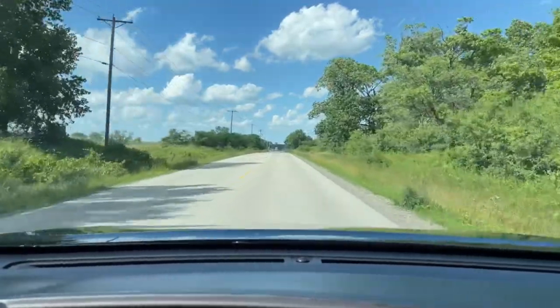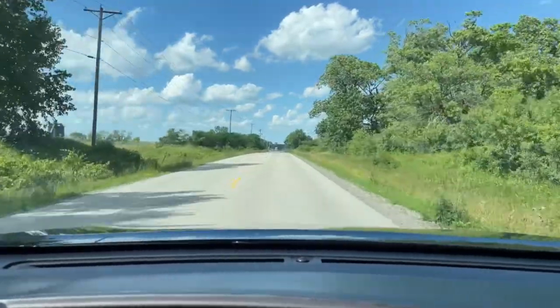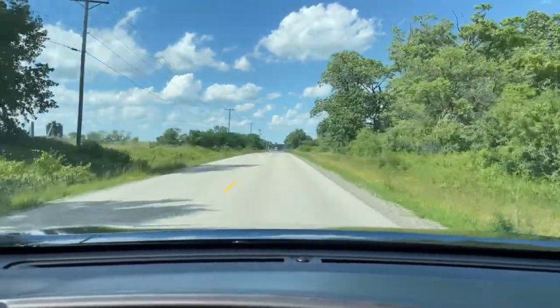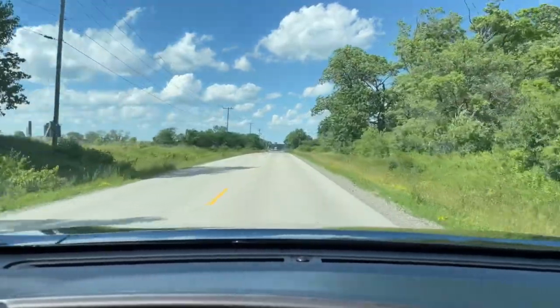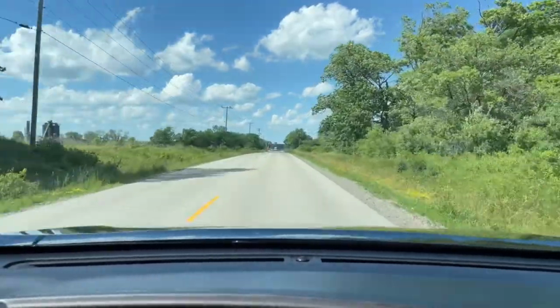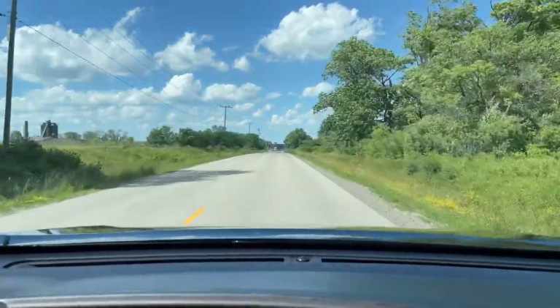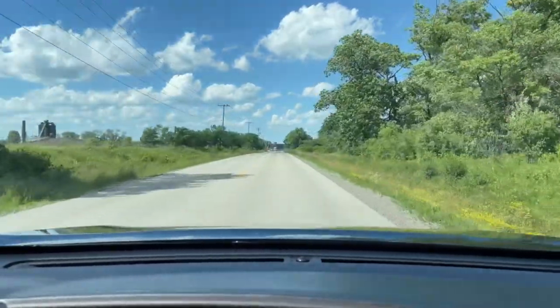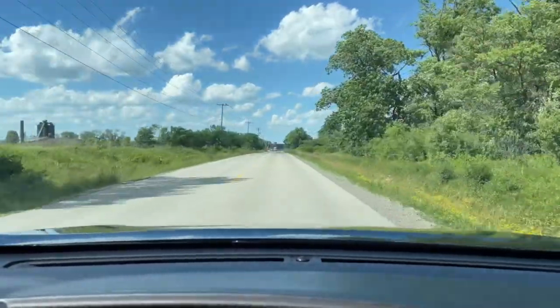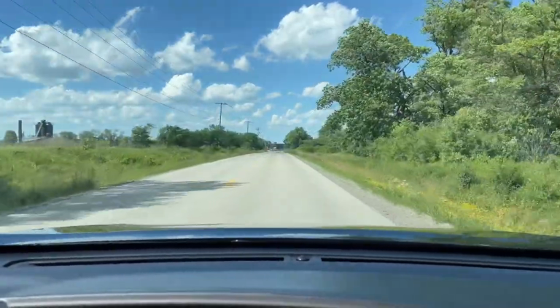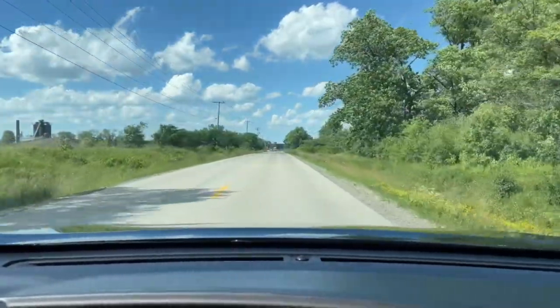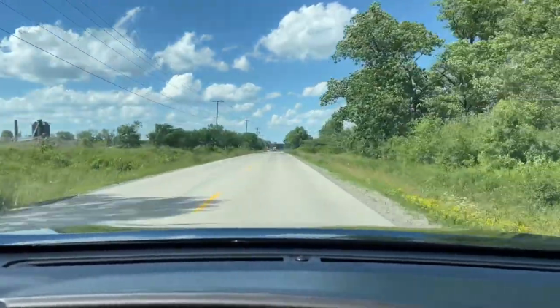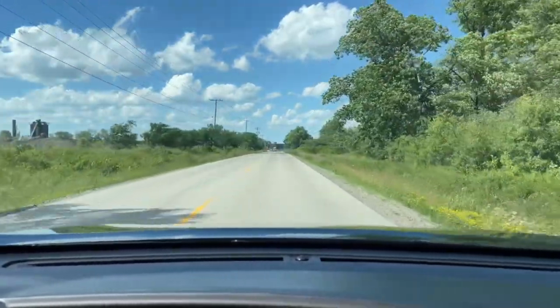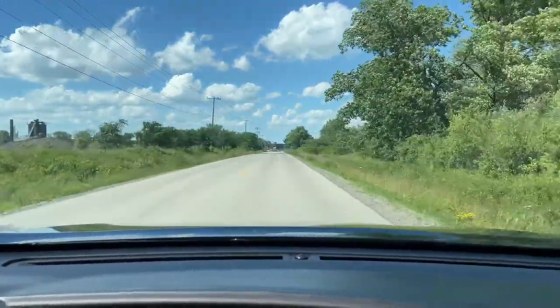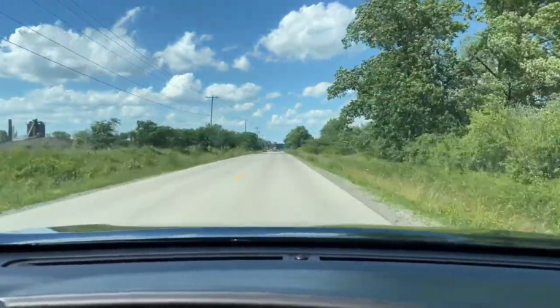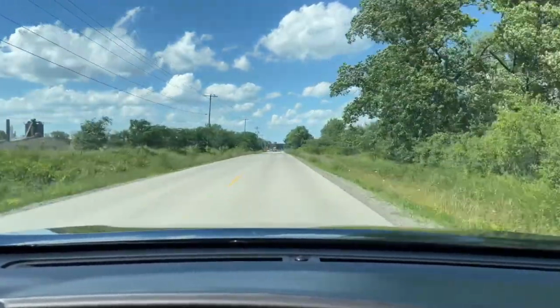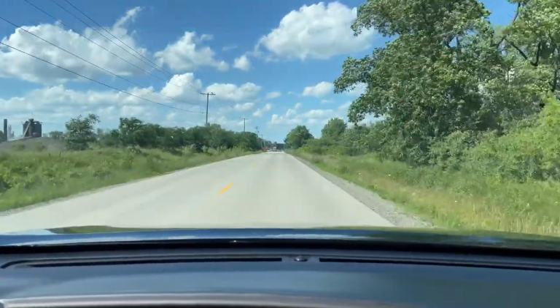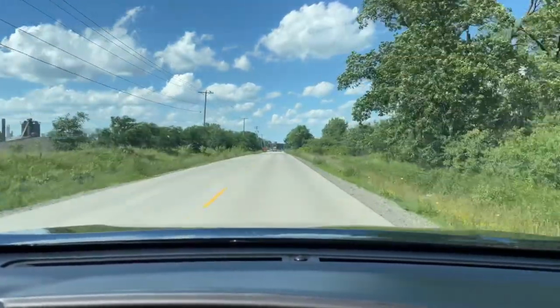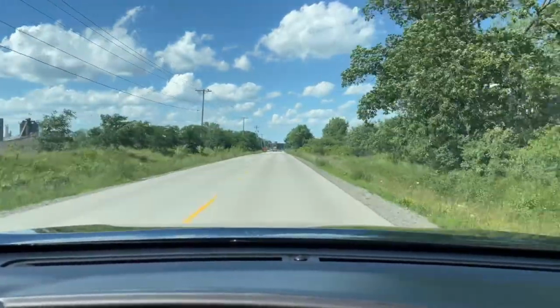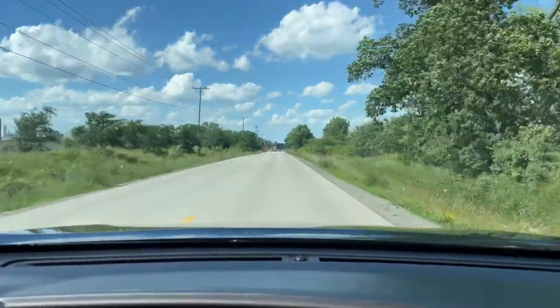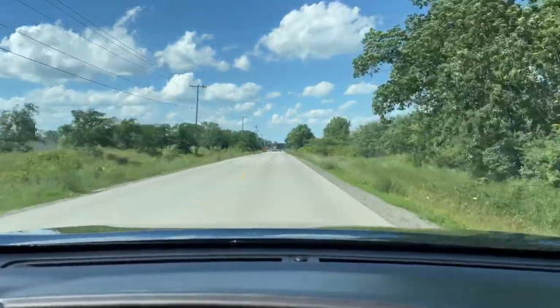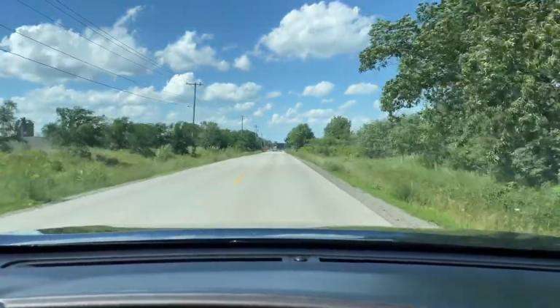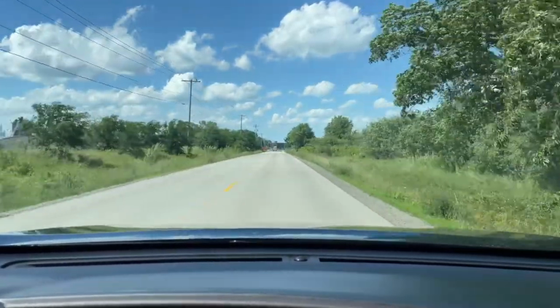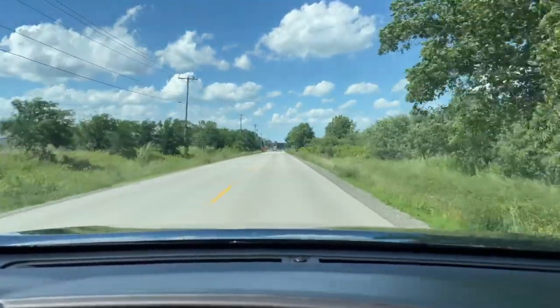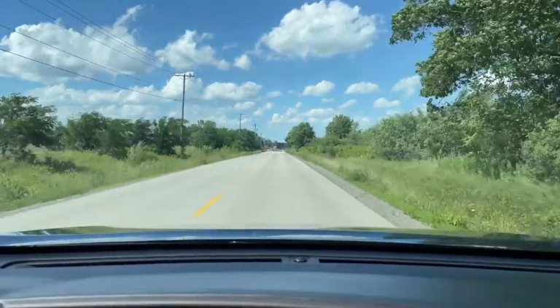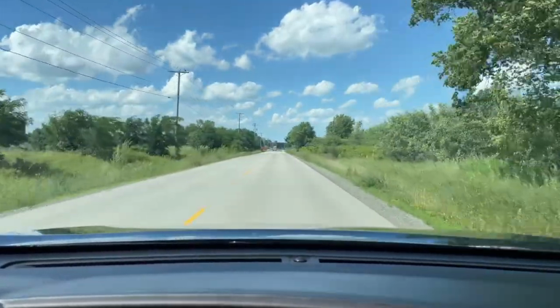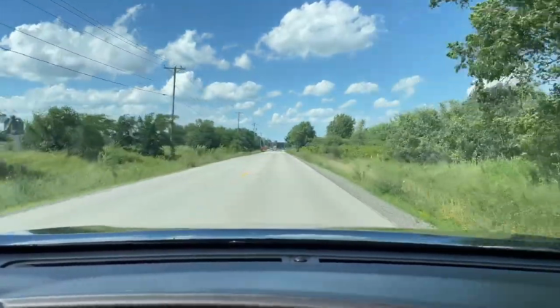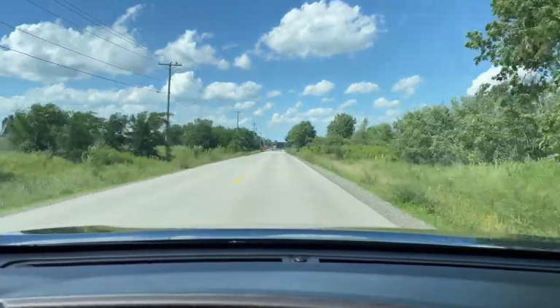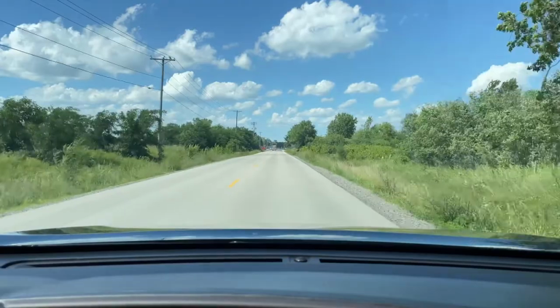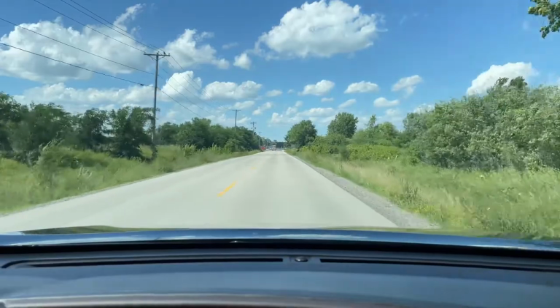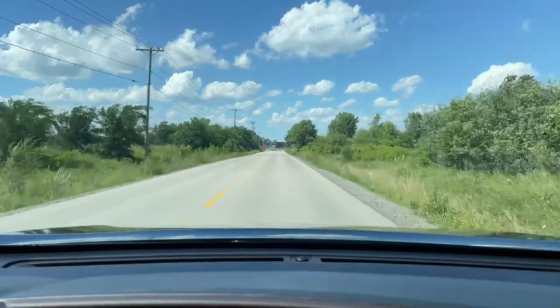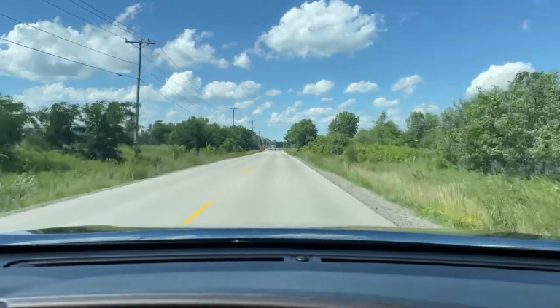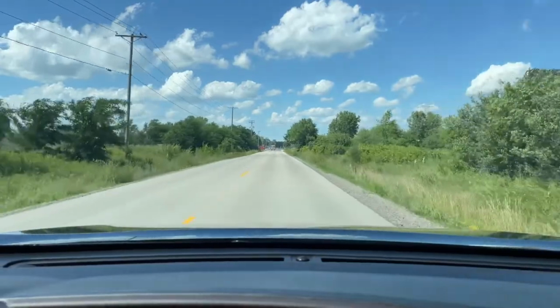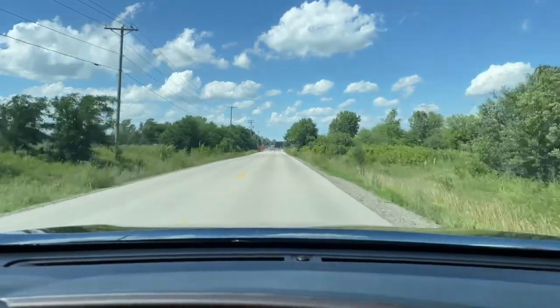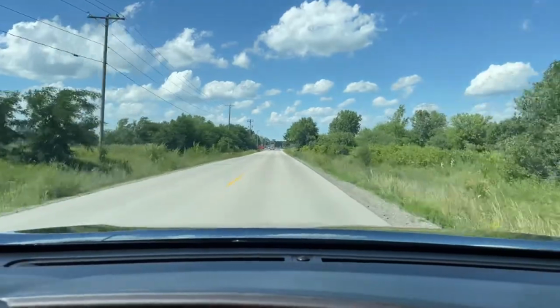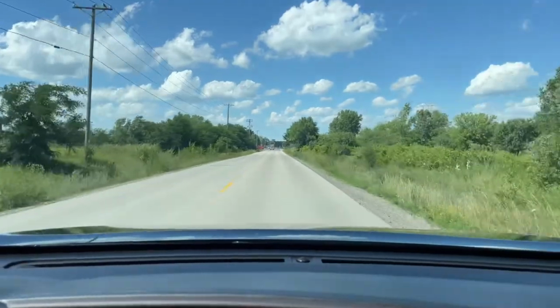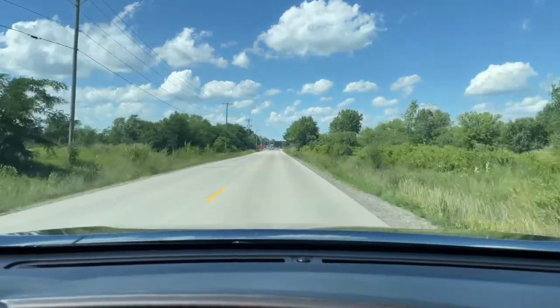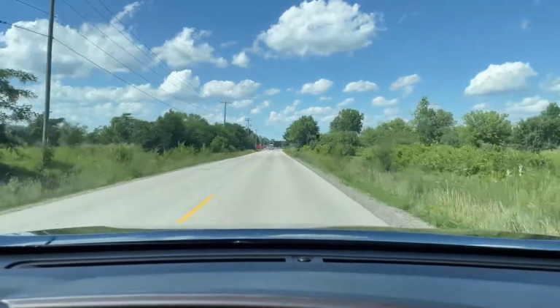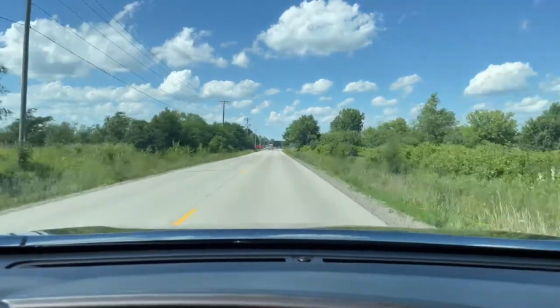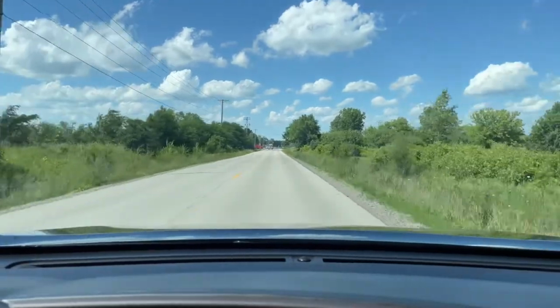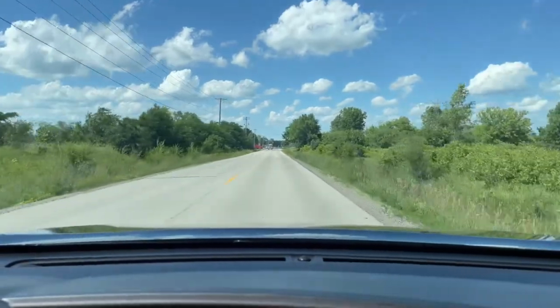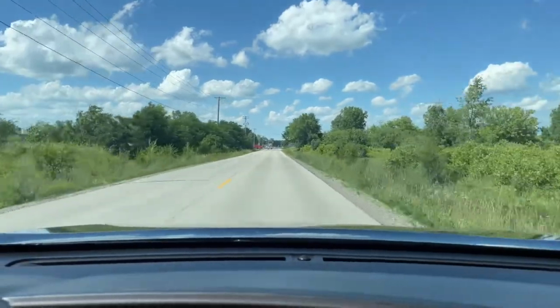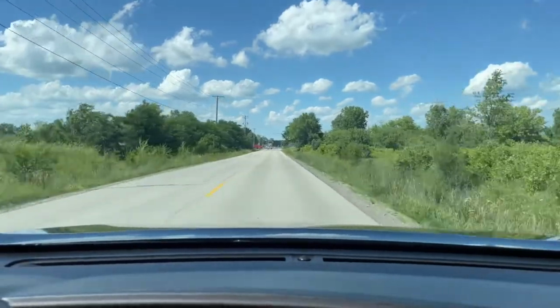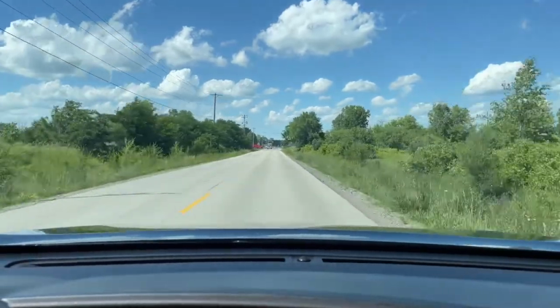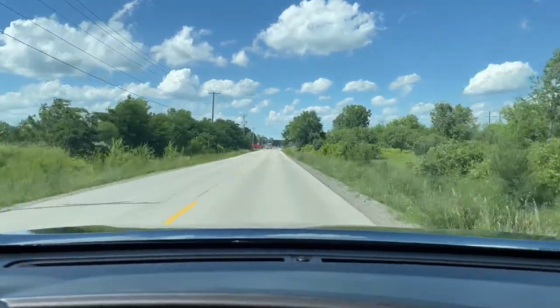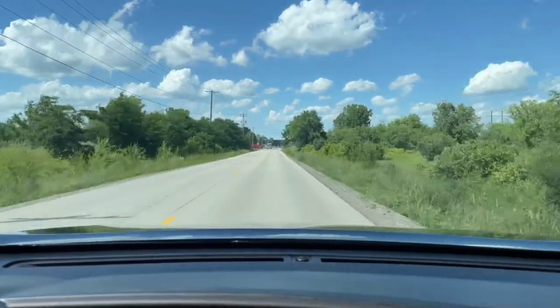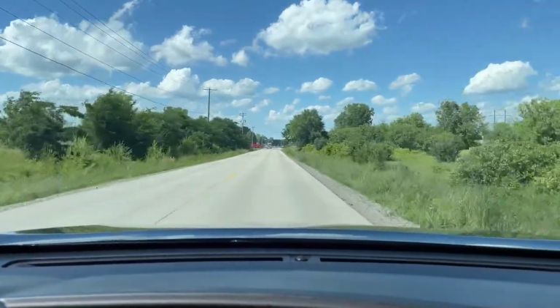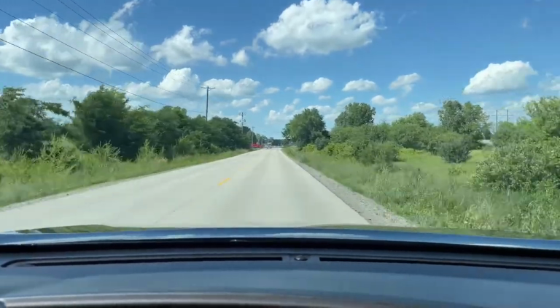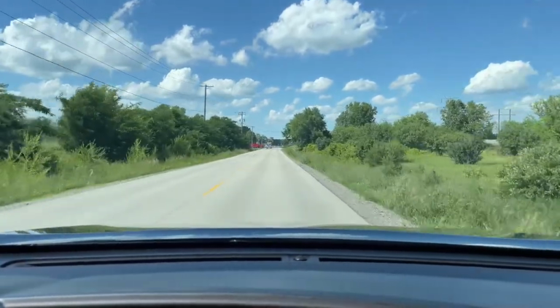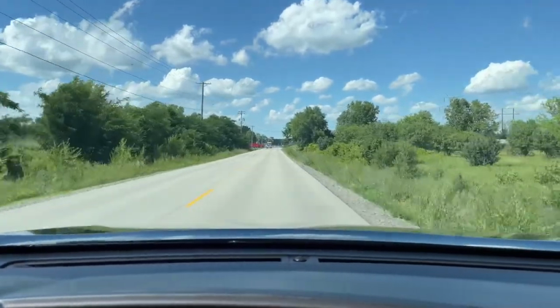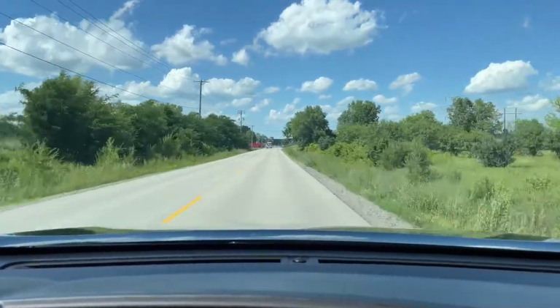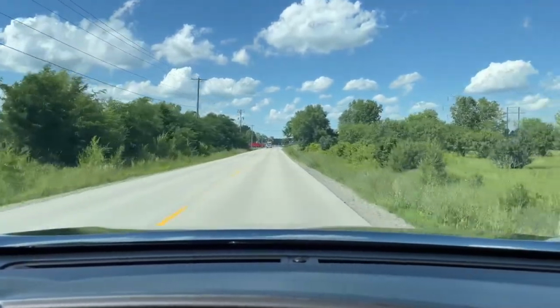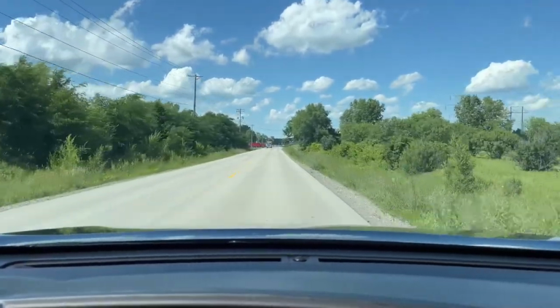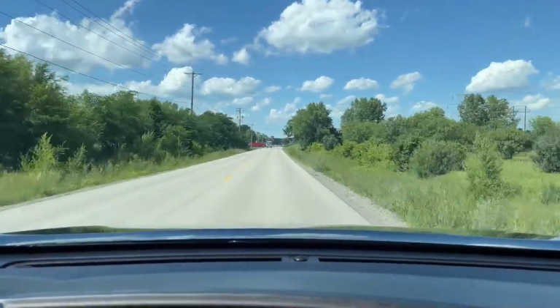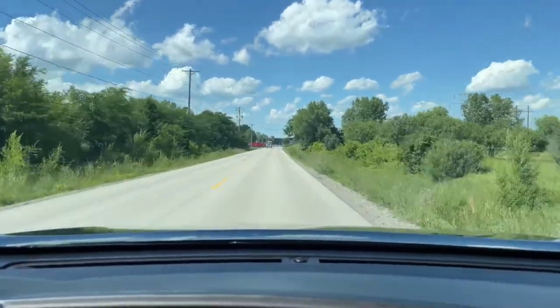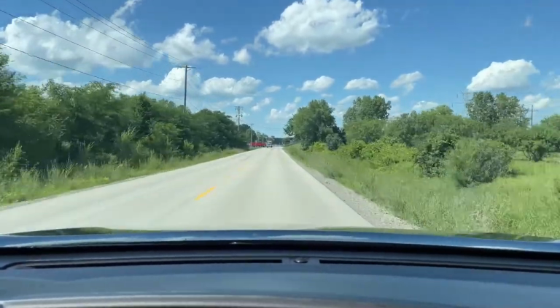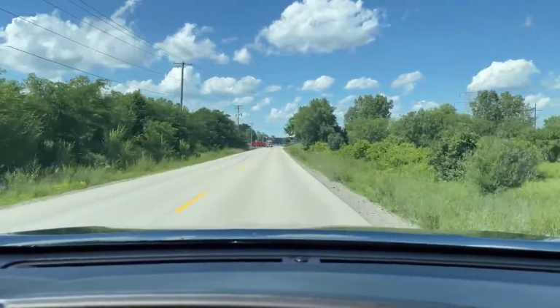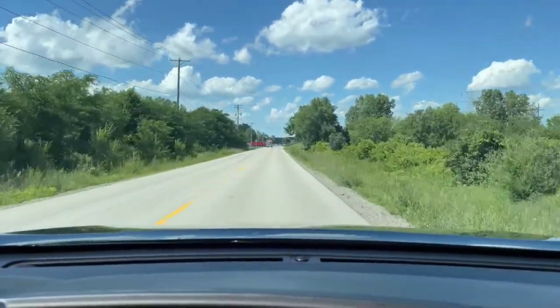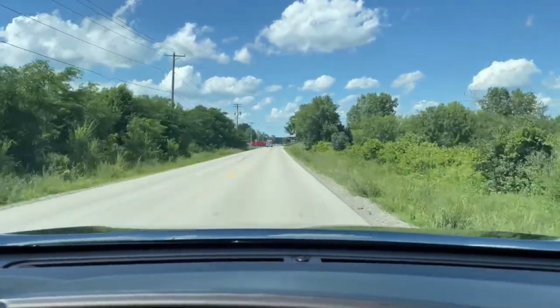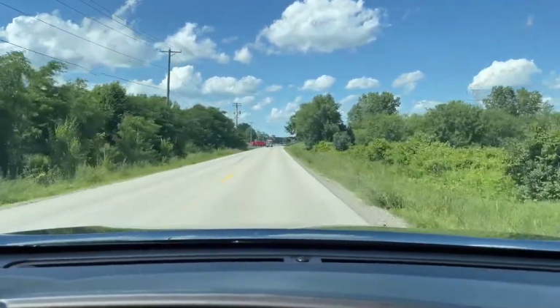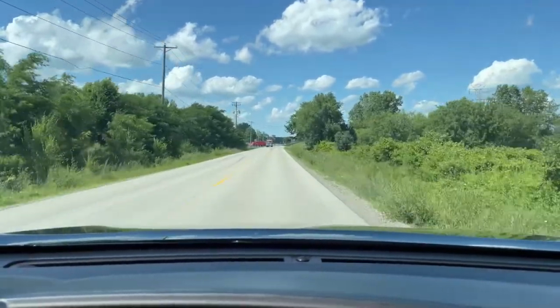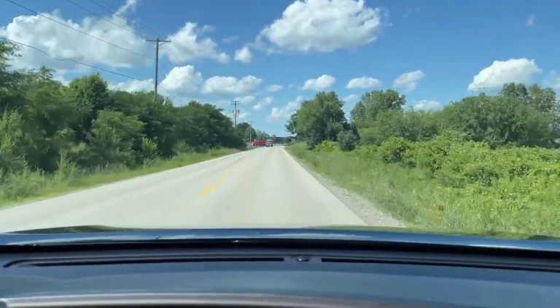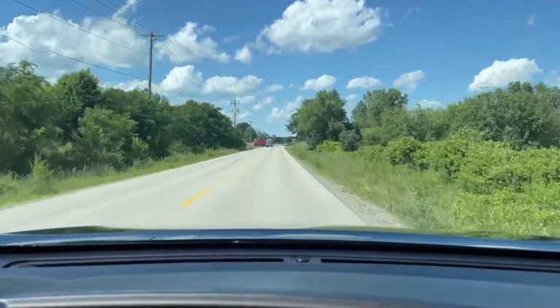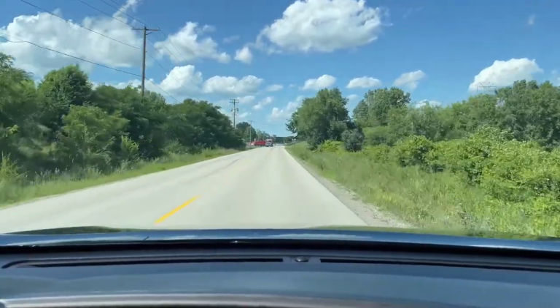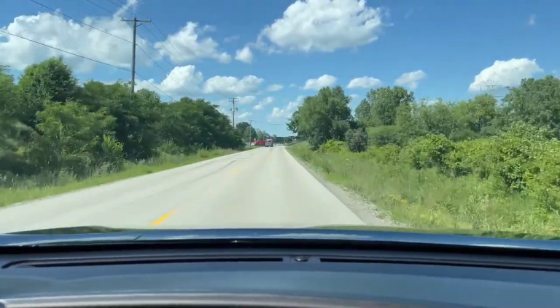Just take note of how smooth this ride is, and how quiet this vehicle is, just coasting down the road.